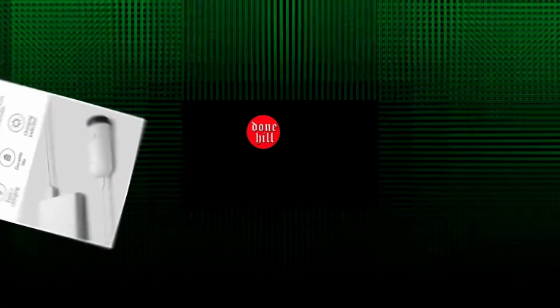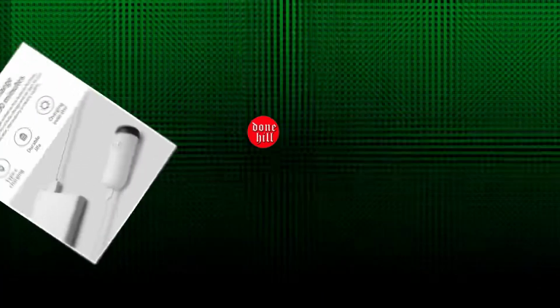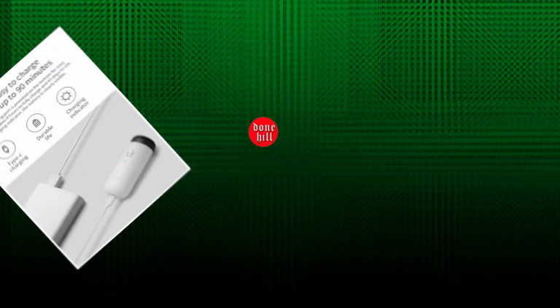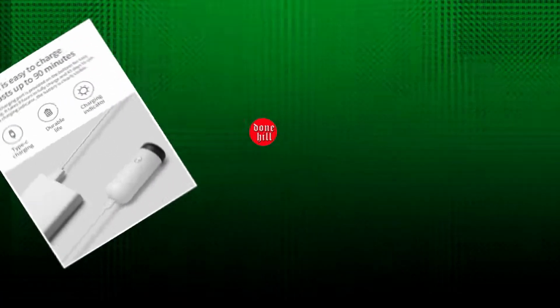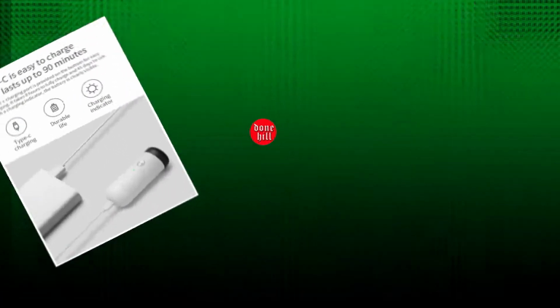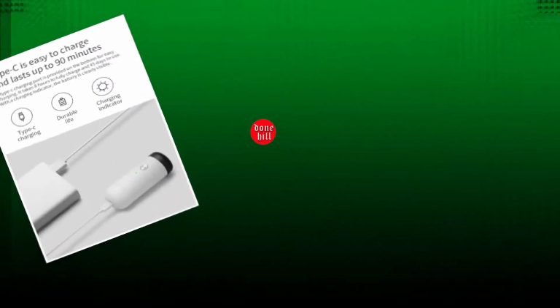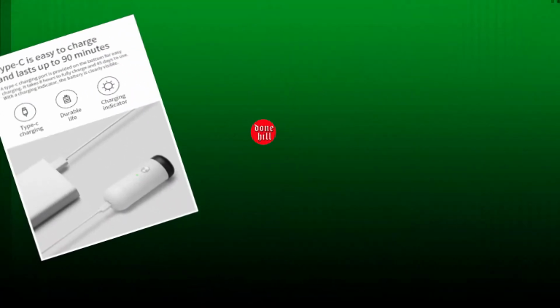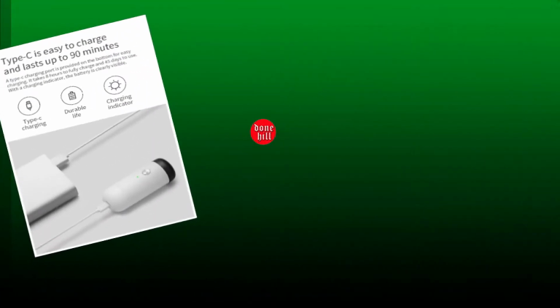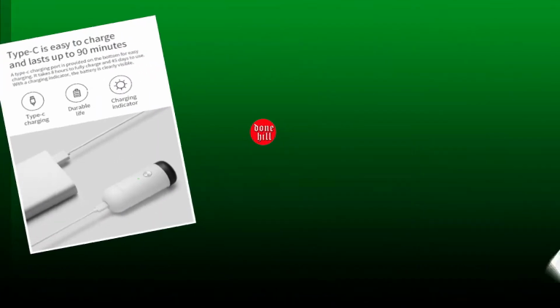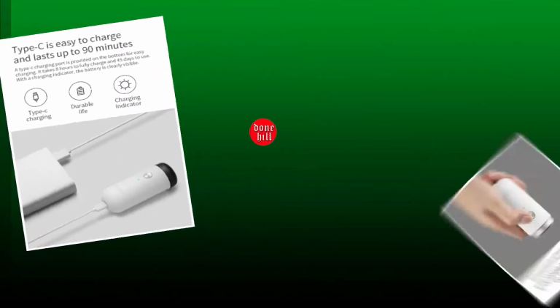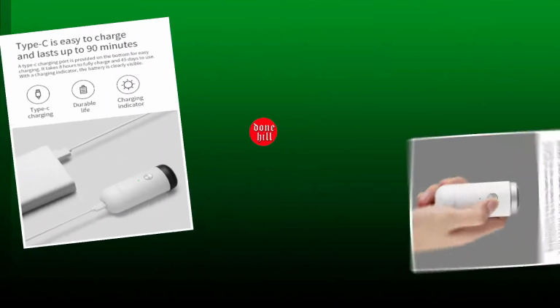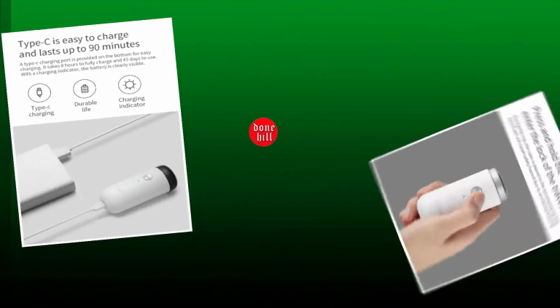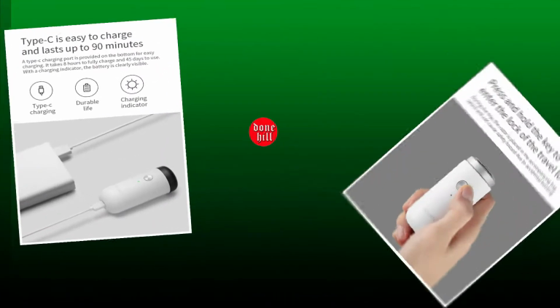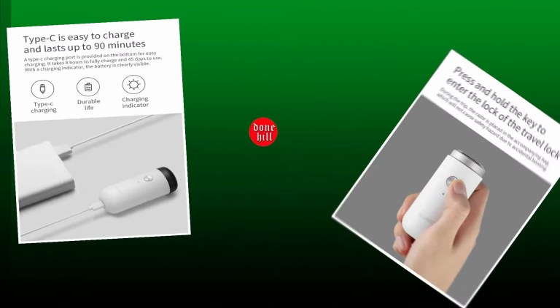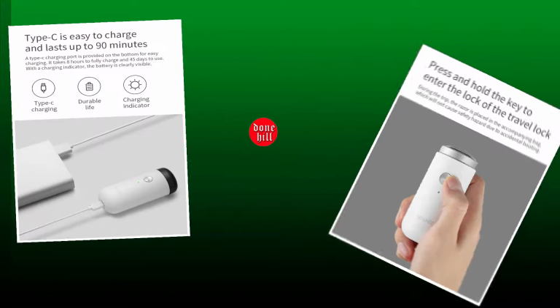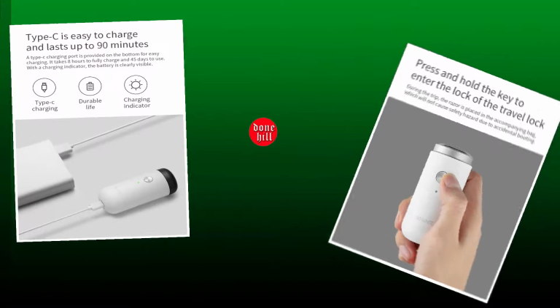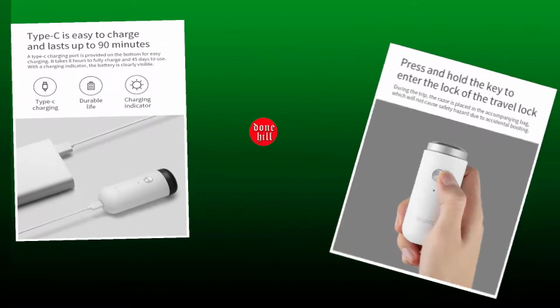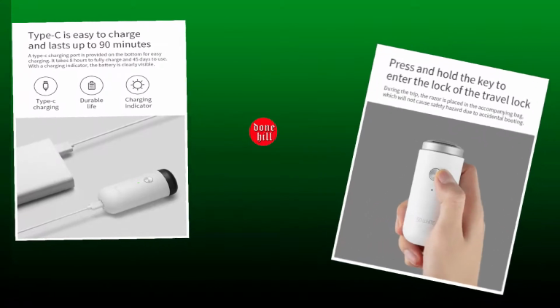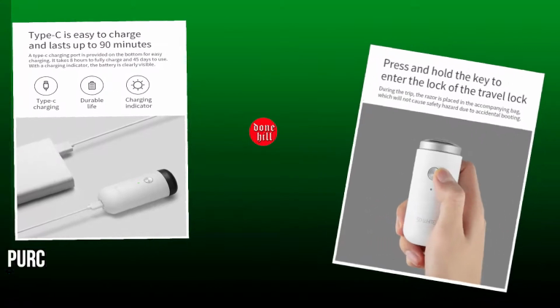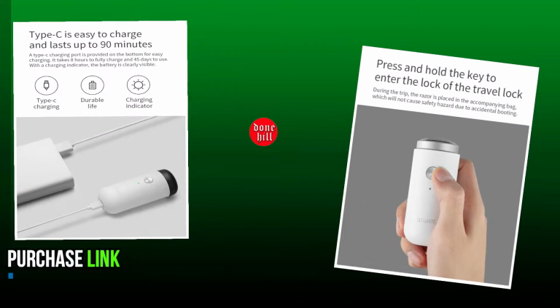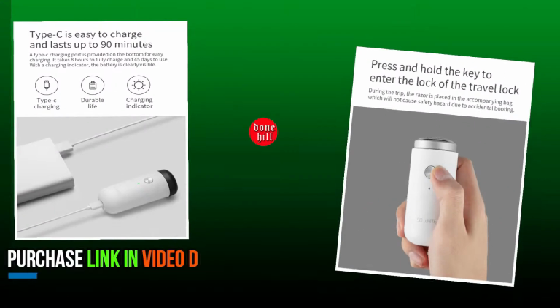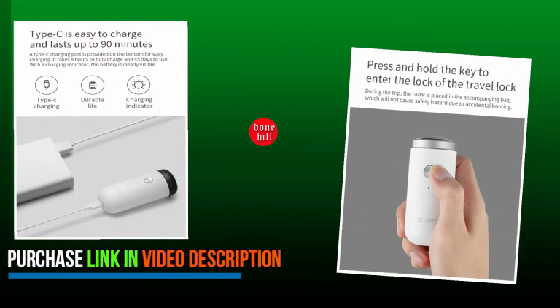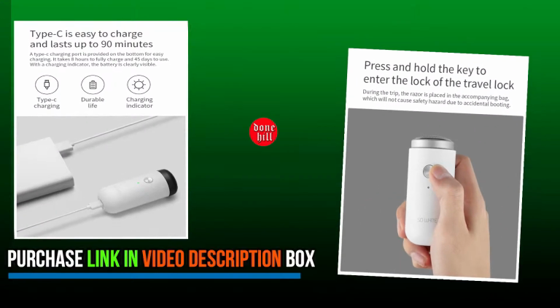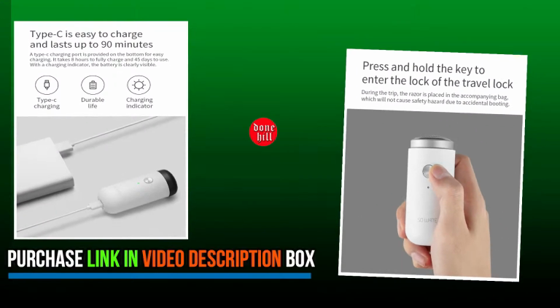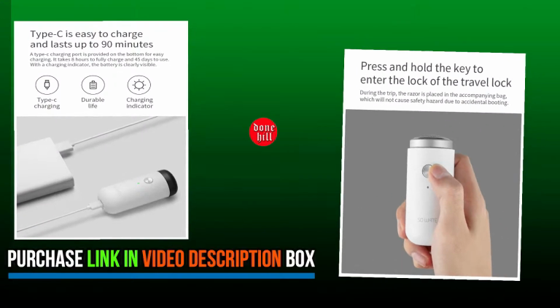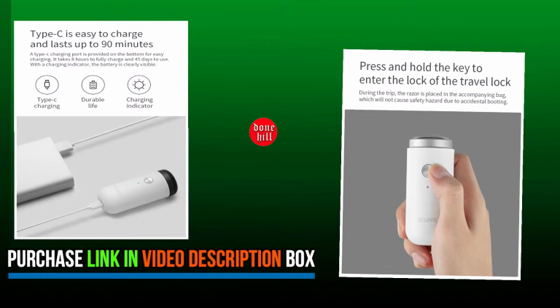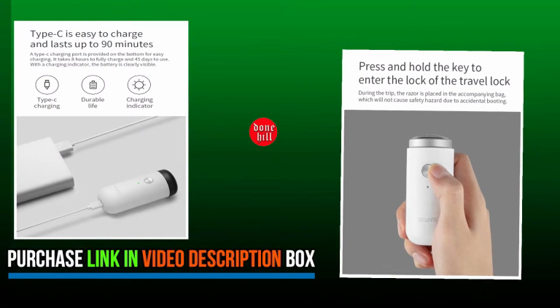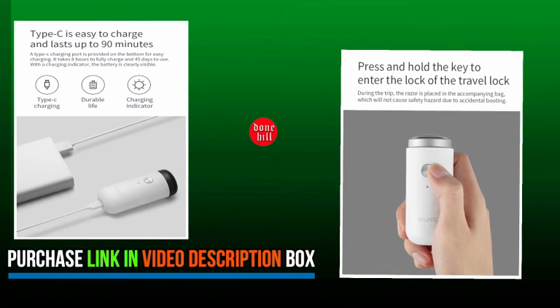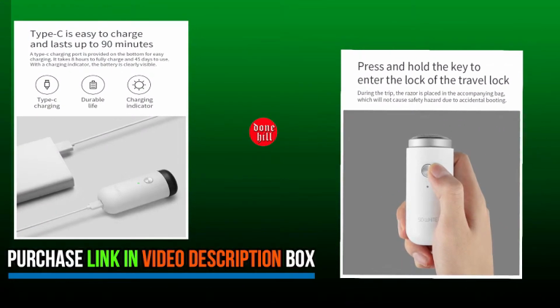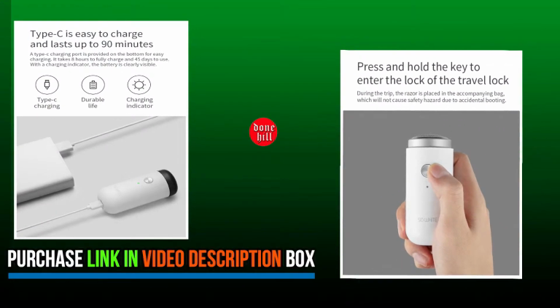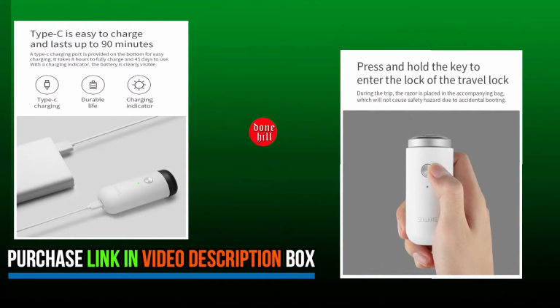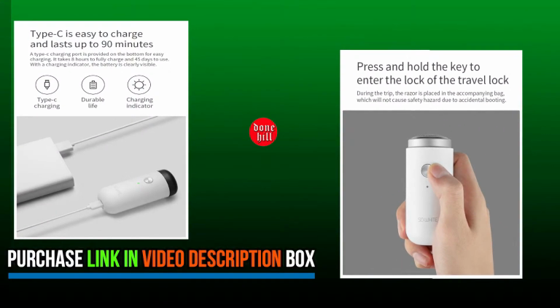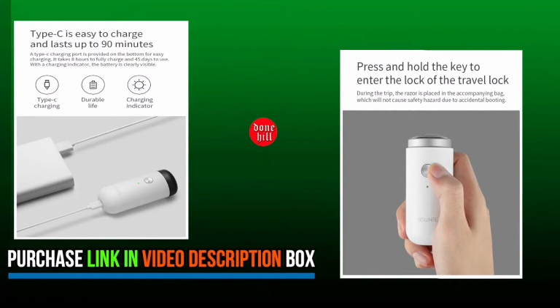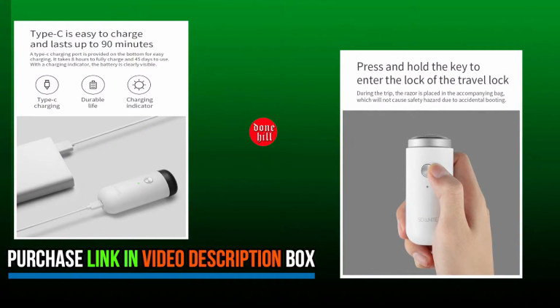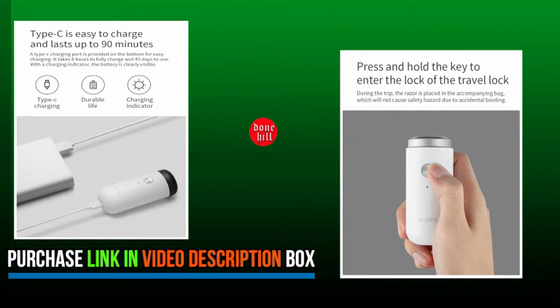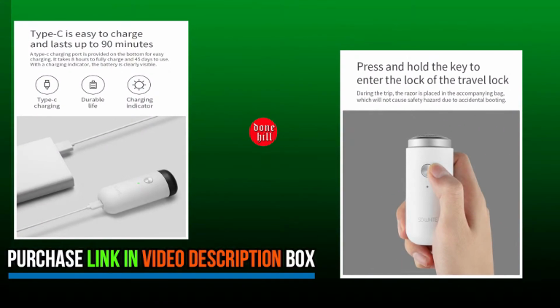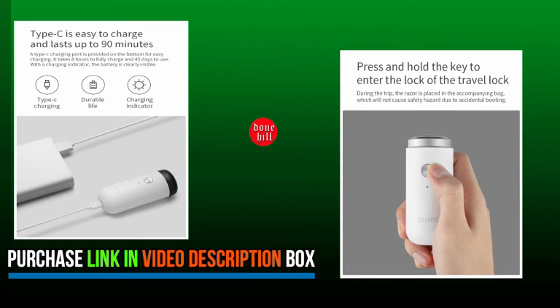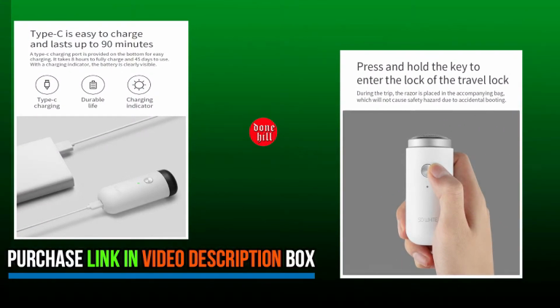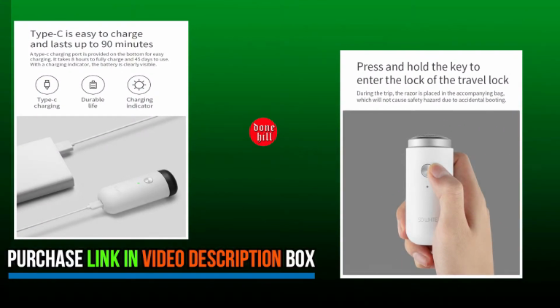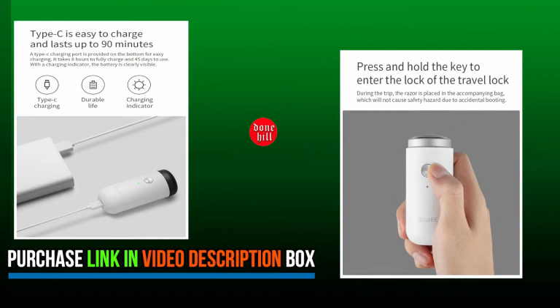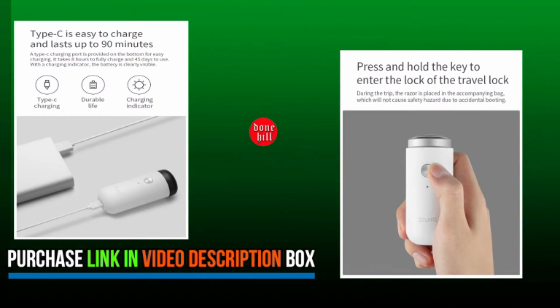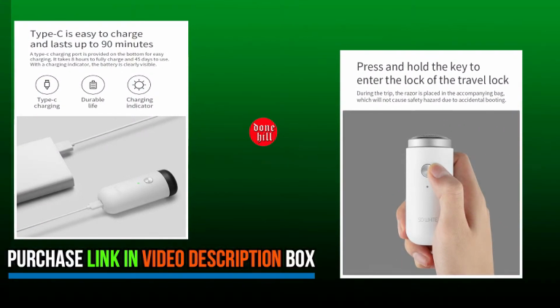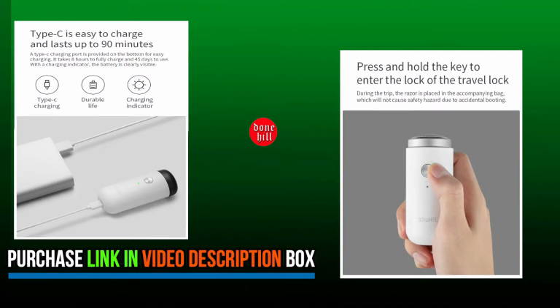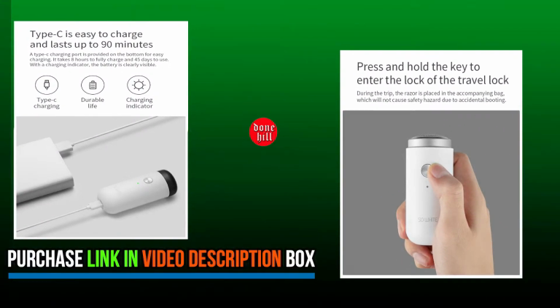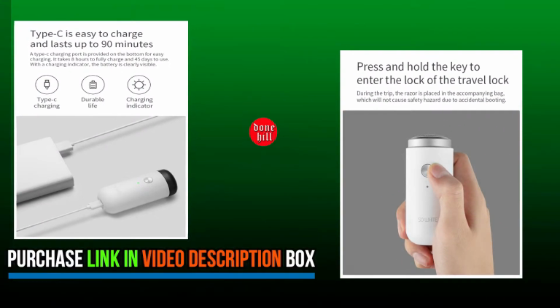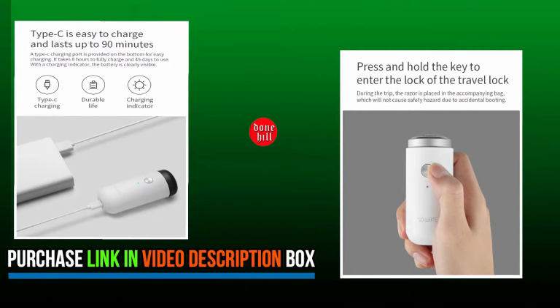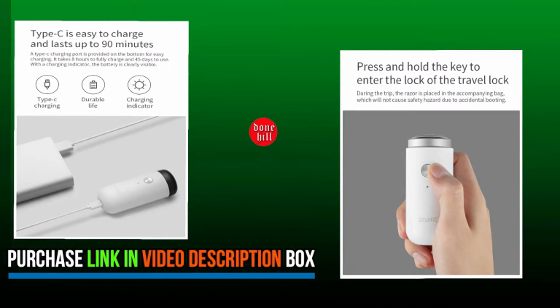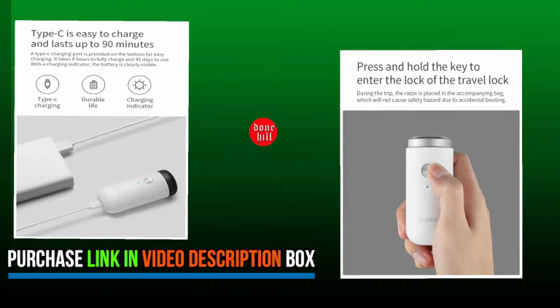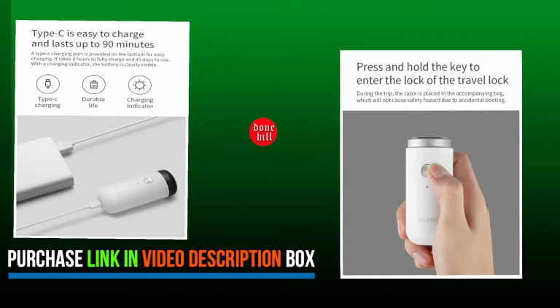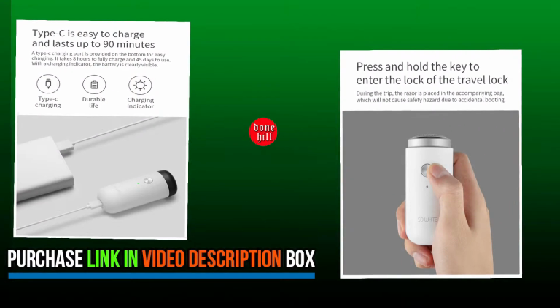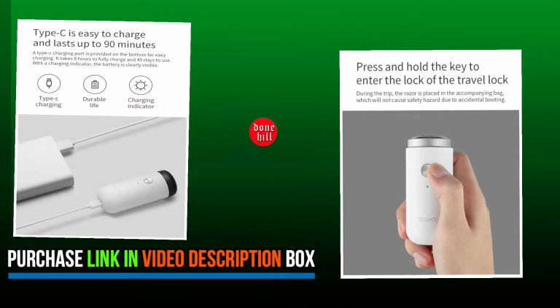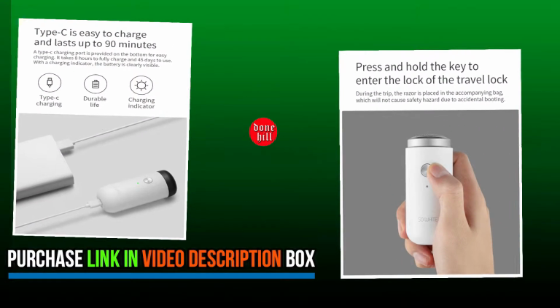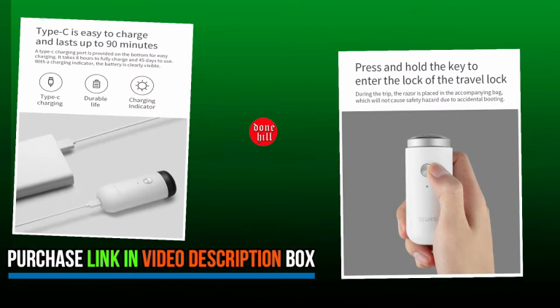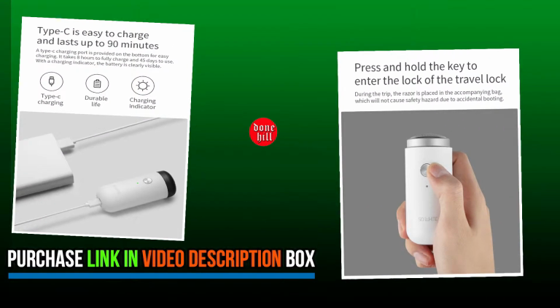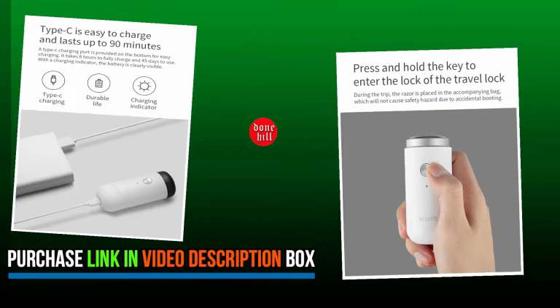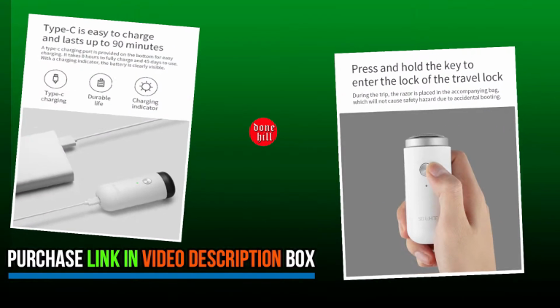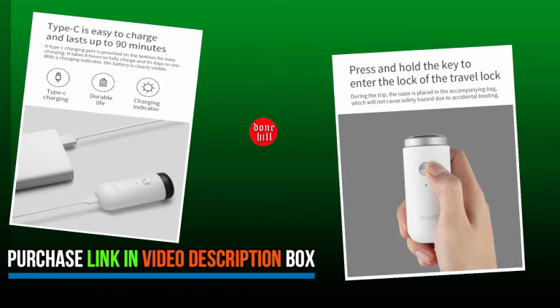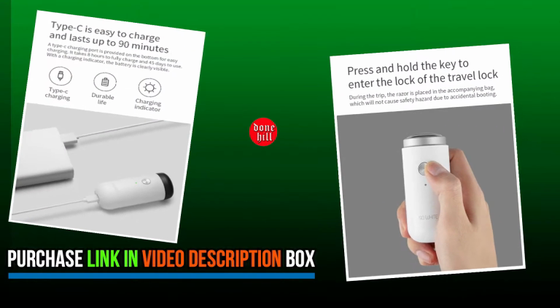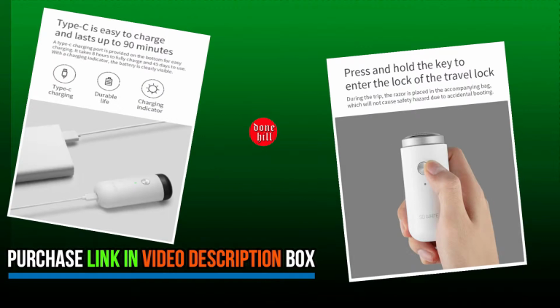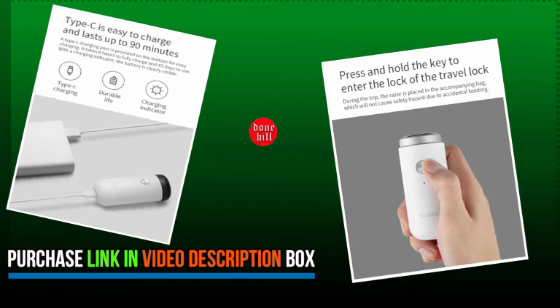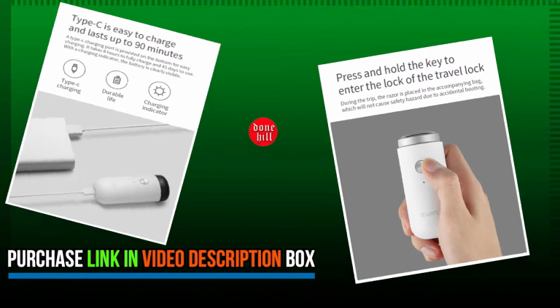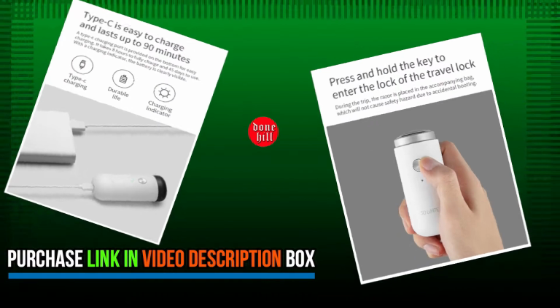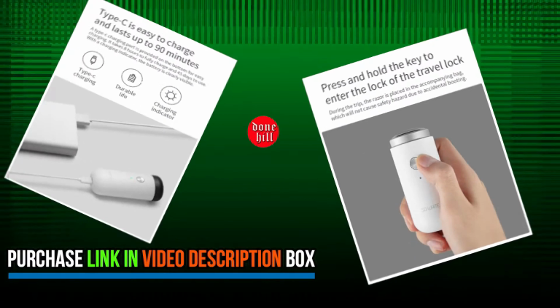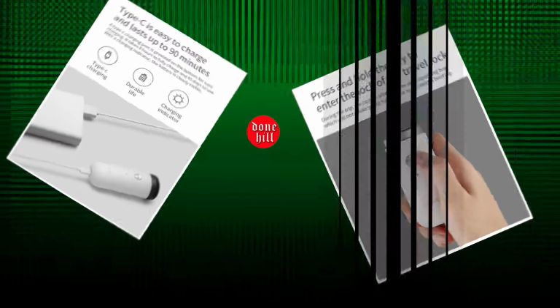The blade and the cutter neck adopt an integrated design, which avoids accidental injury by the blade when disassembling or cleaning the cutter head. It can be disassembled with a single twist.